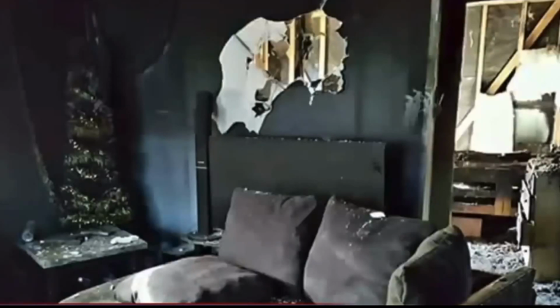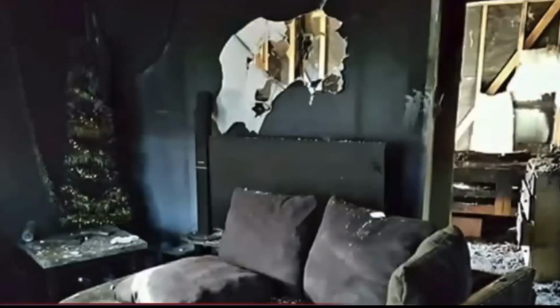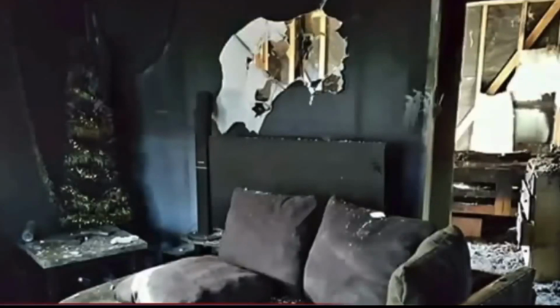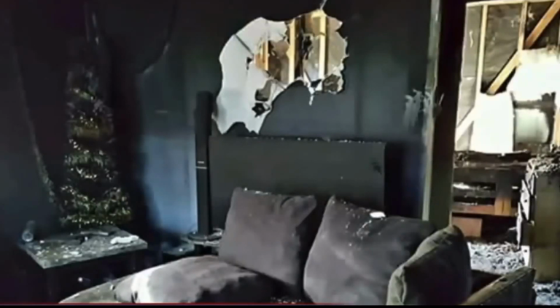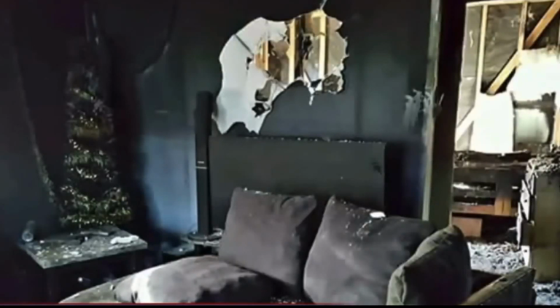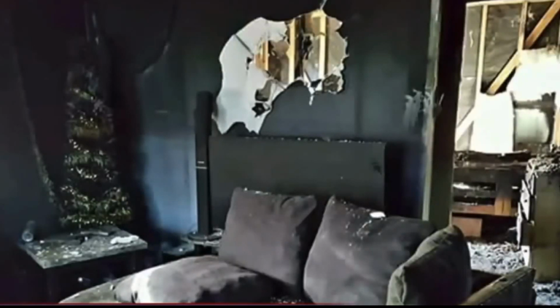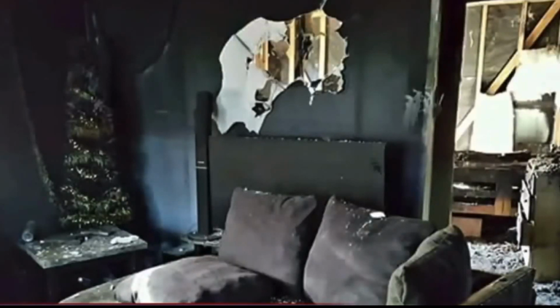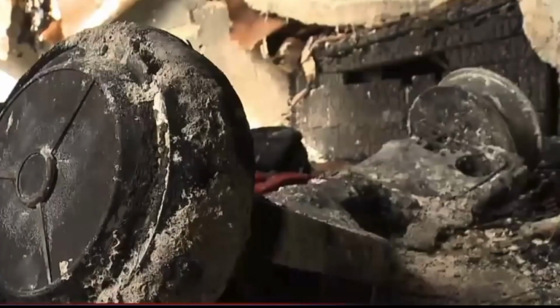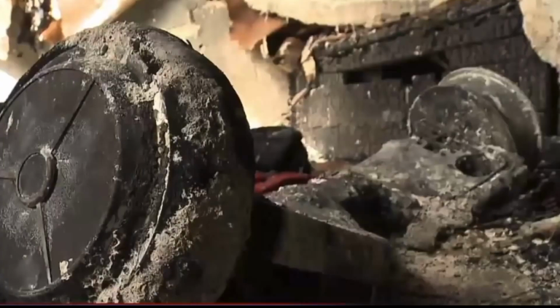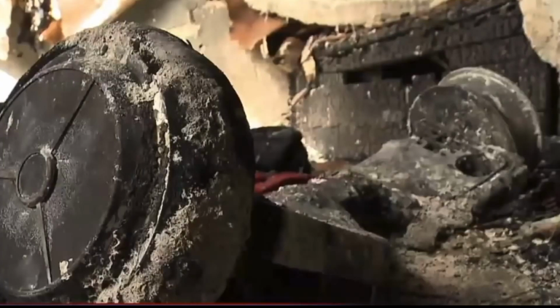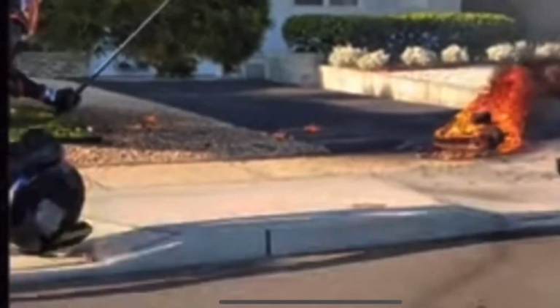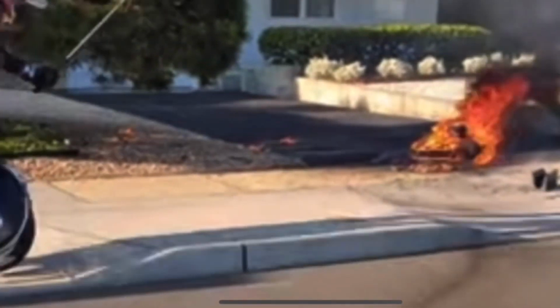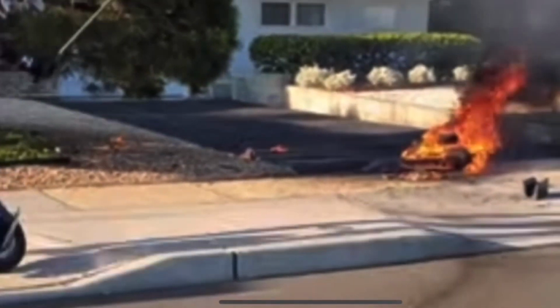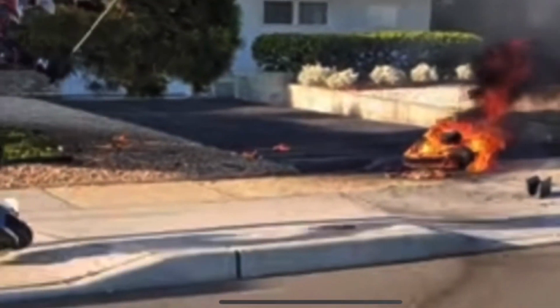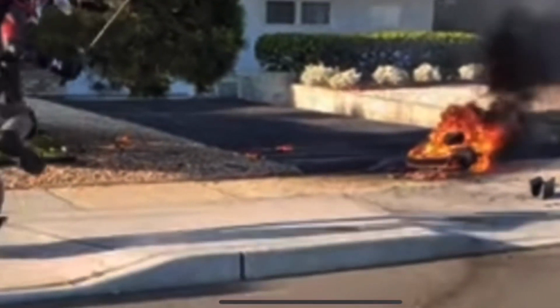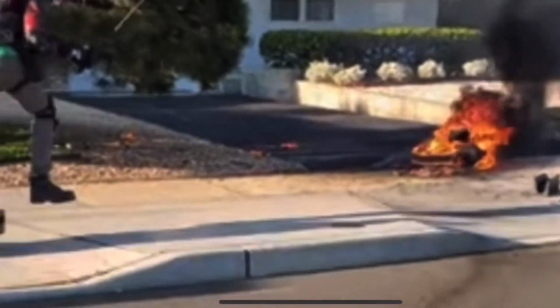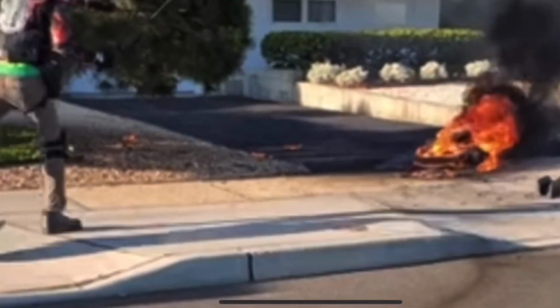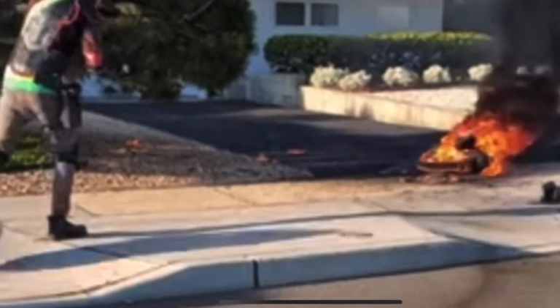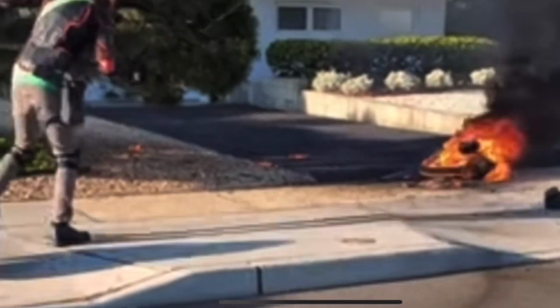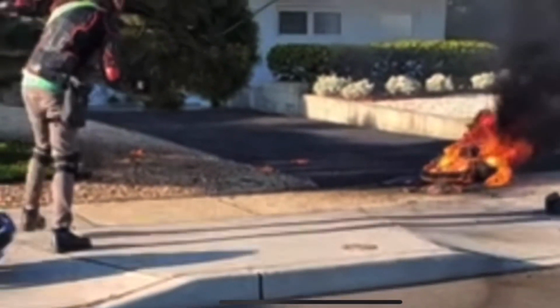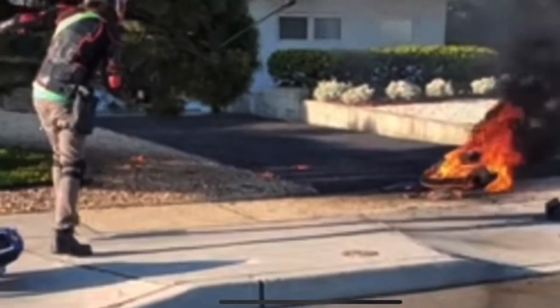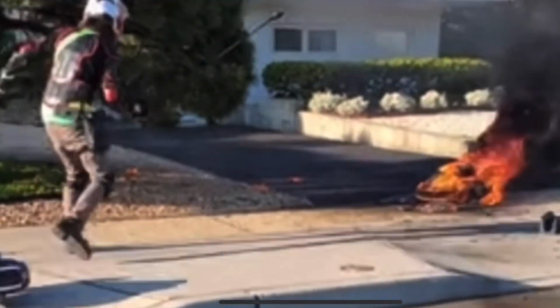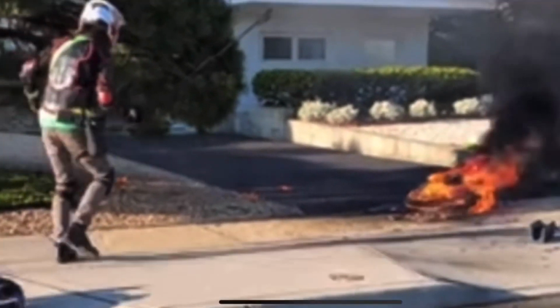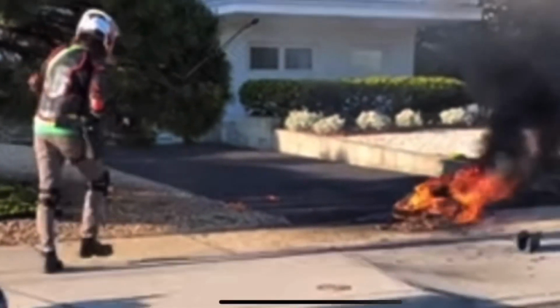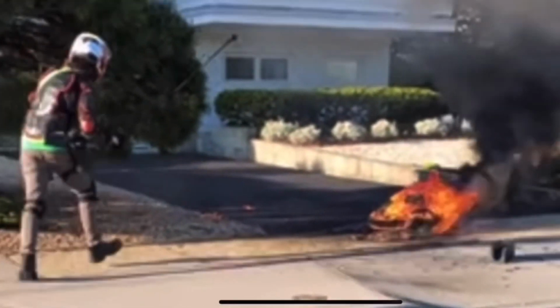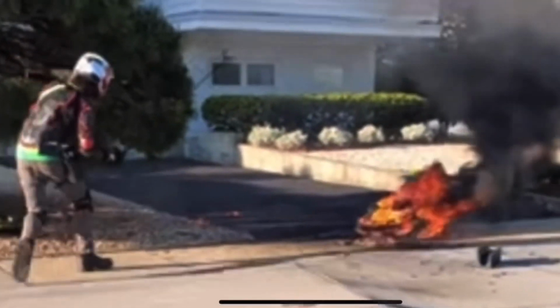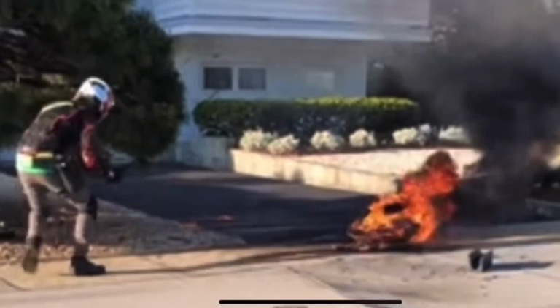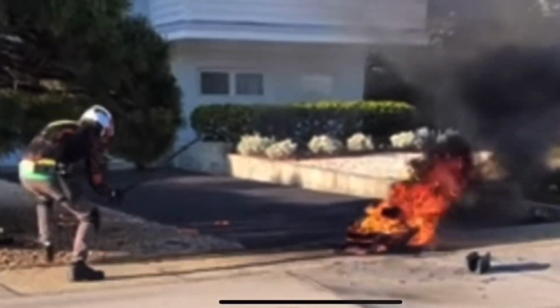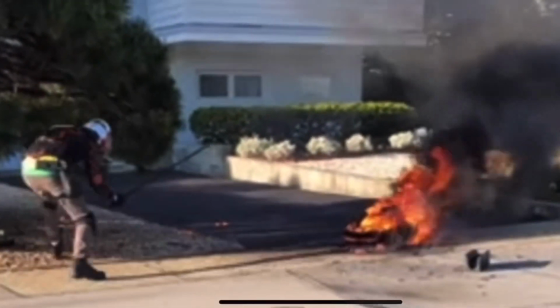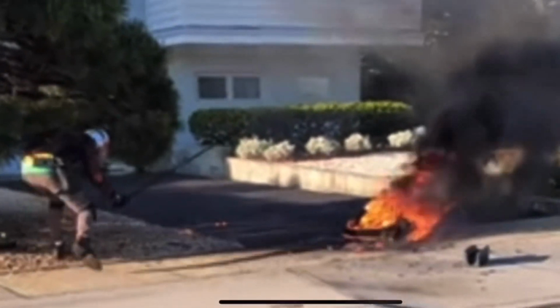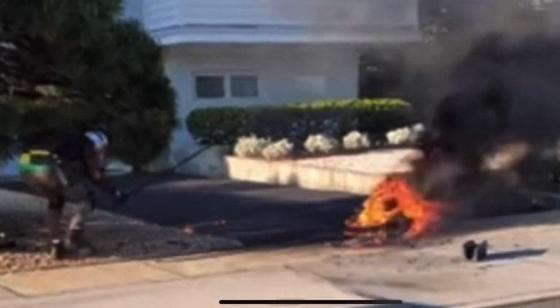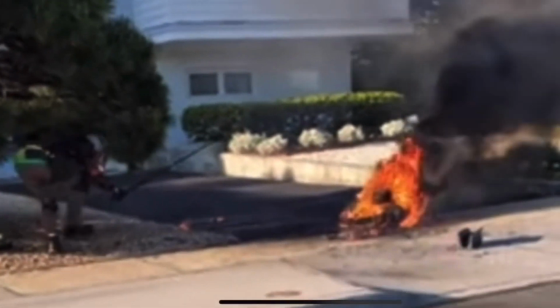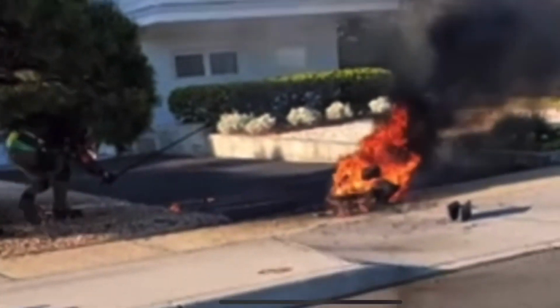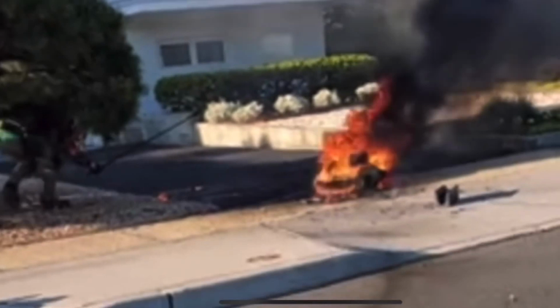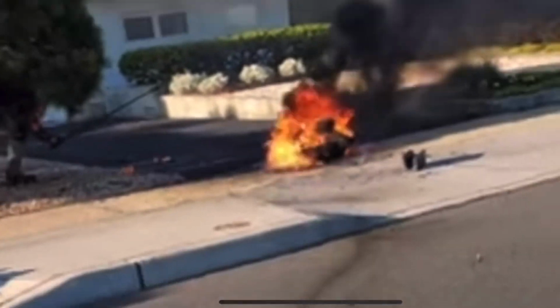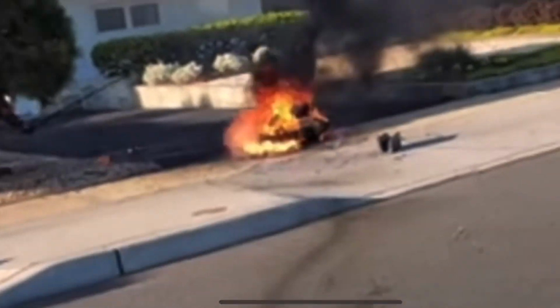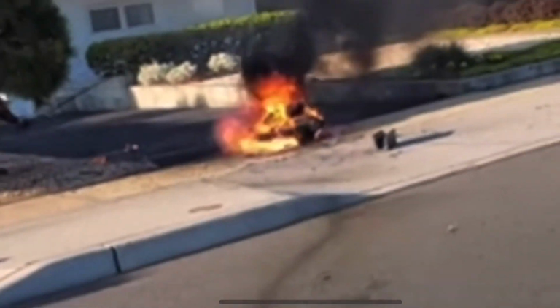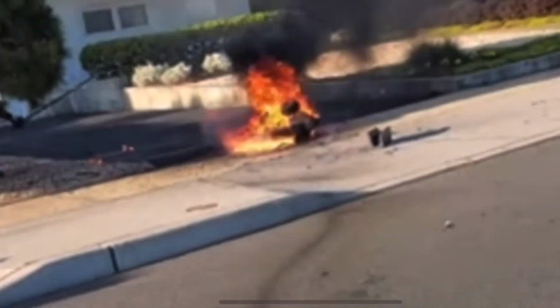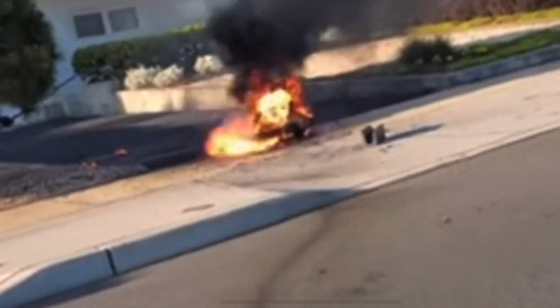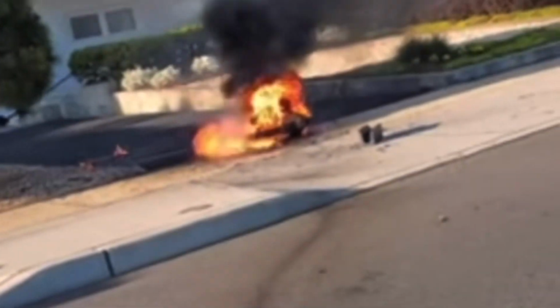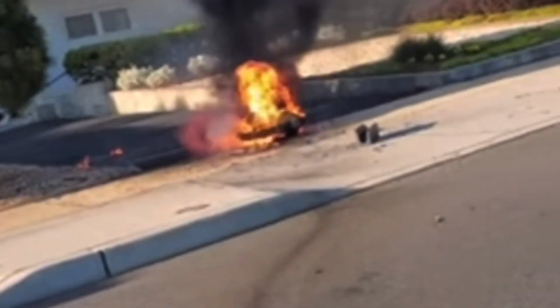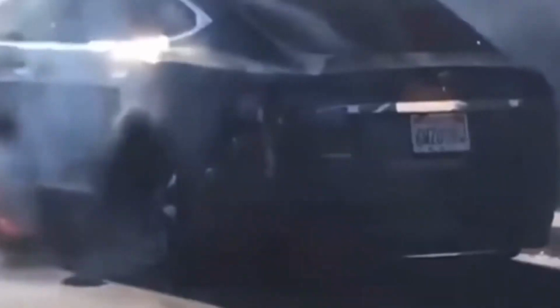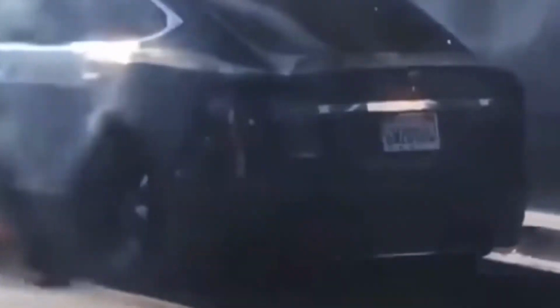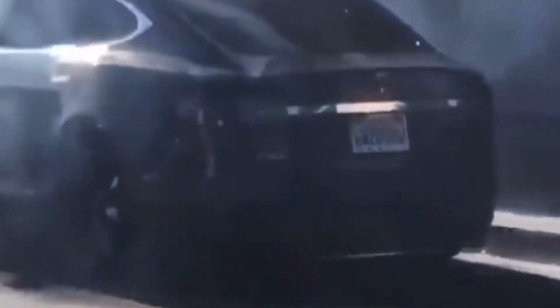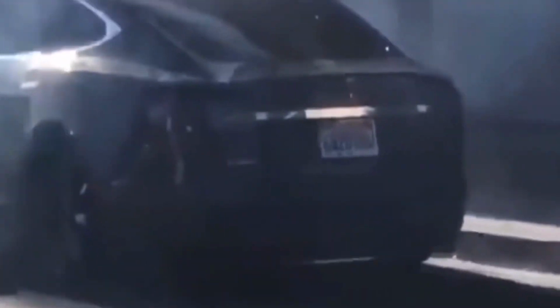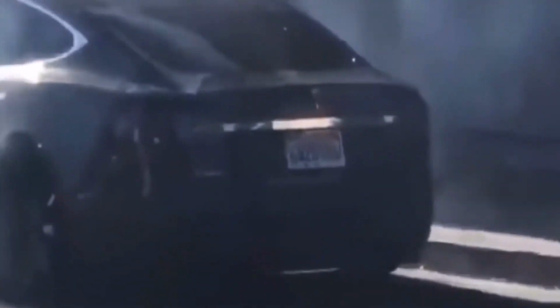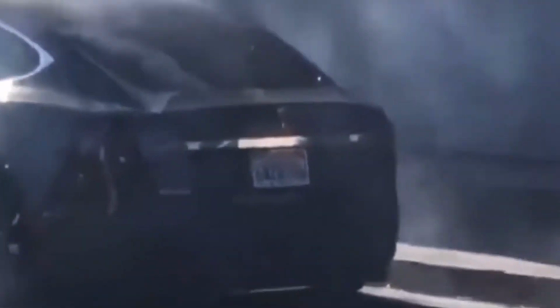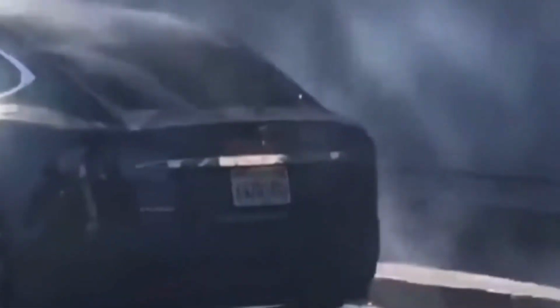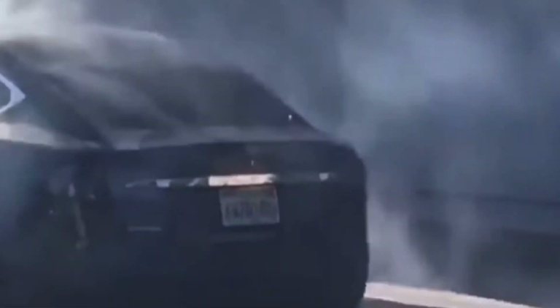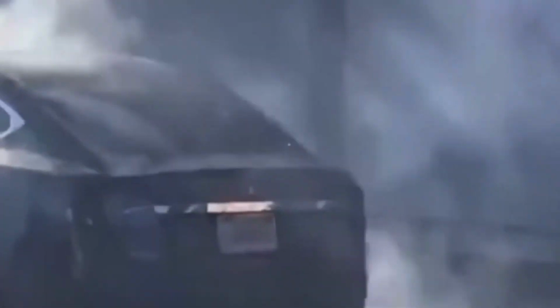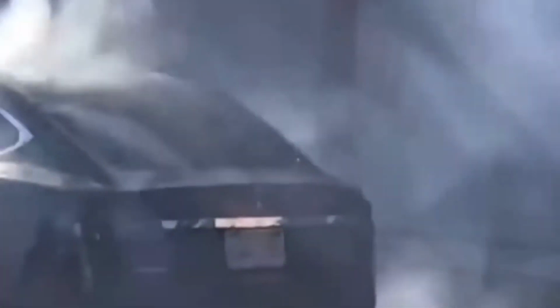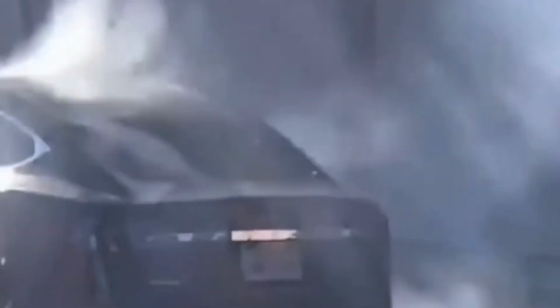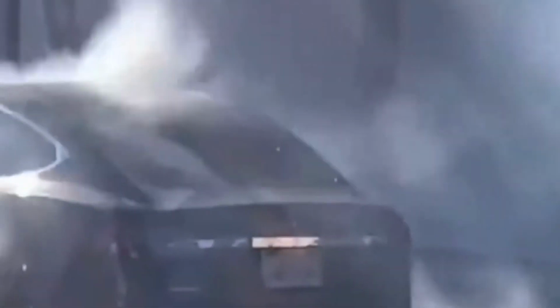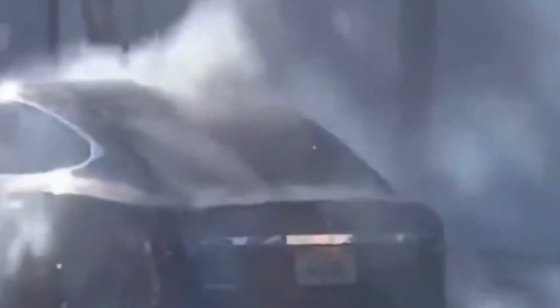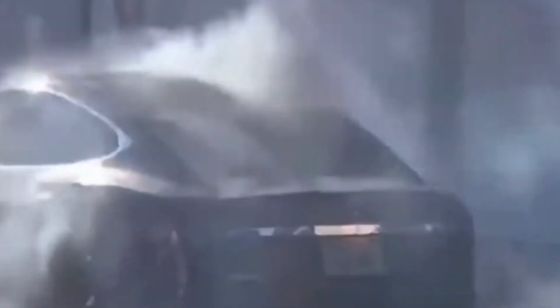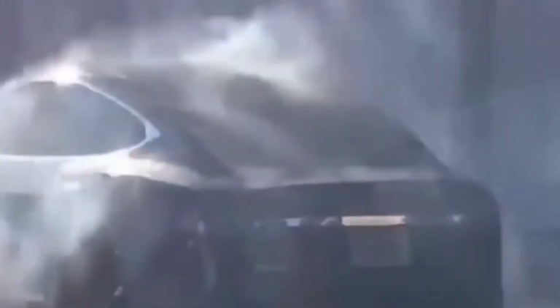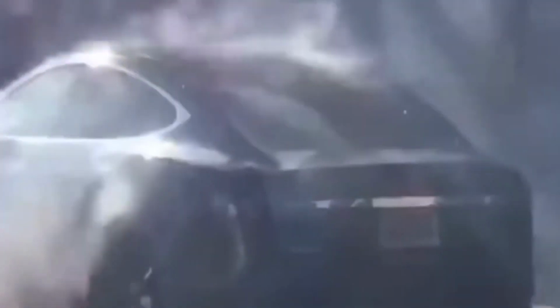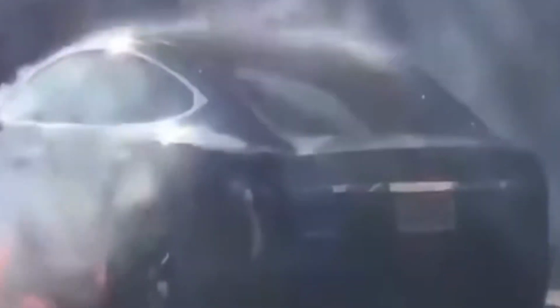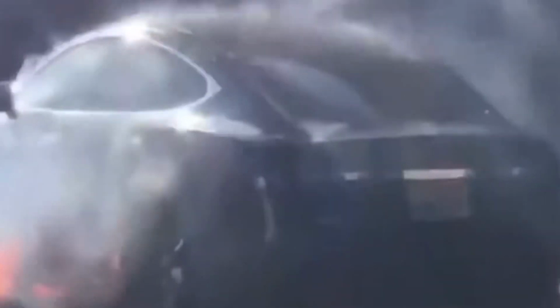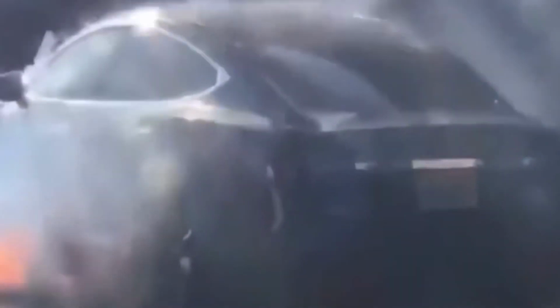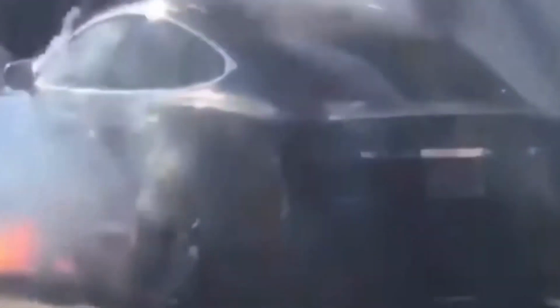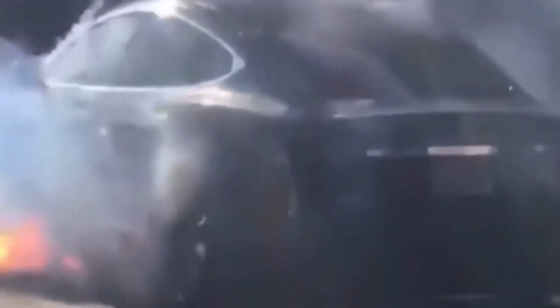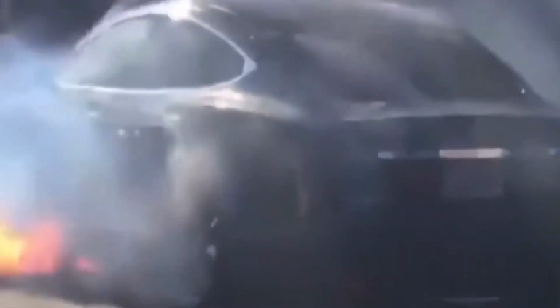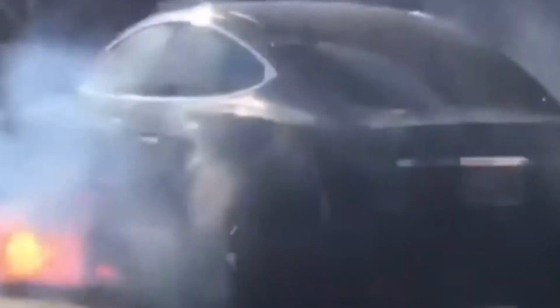The big picture: all lithium-ion batteries can catch fire. But why does this occur?